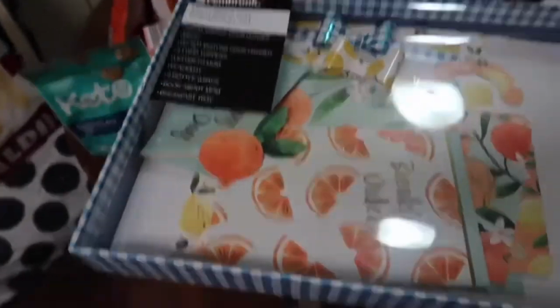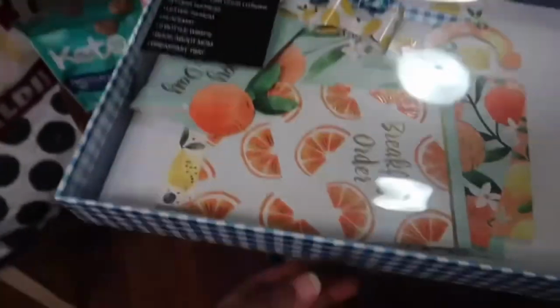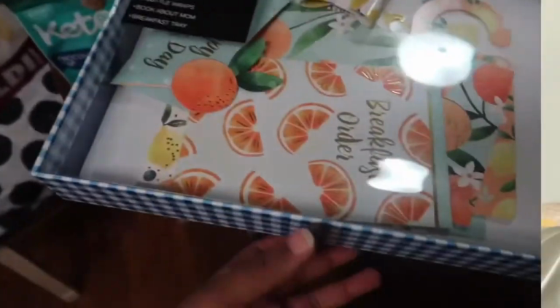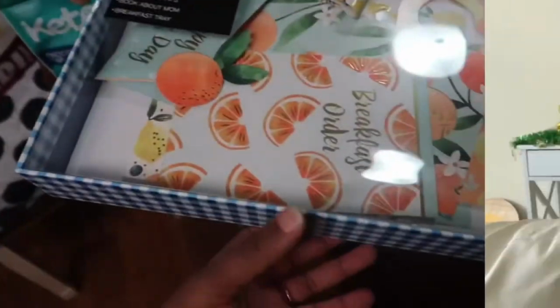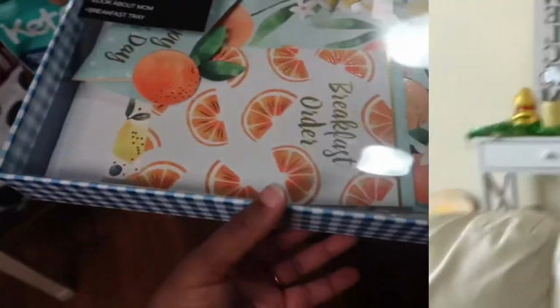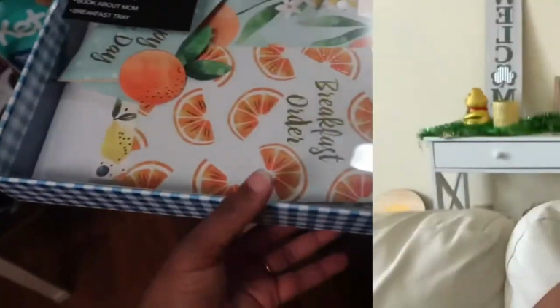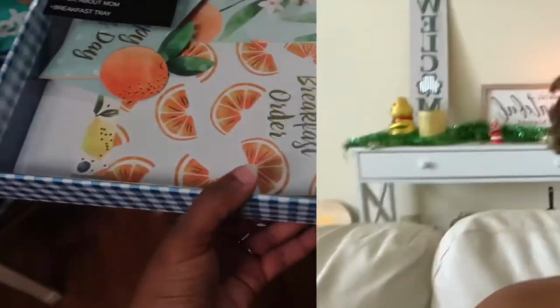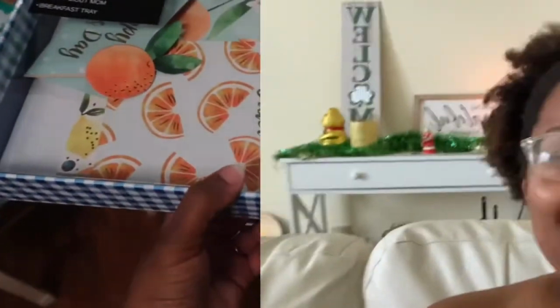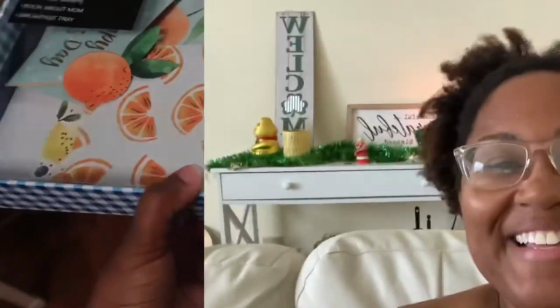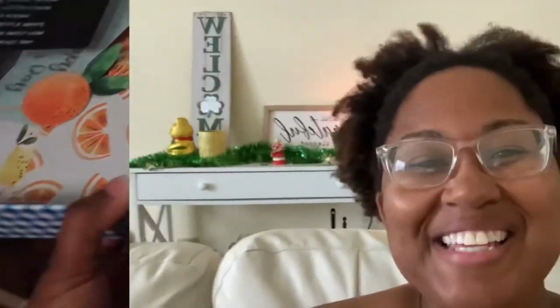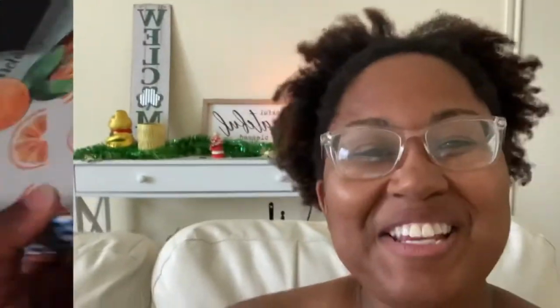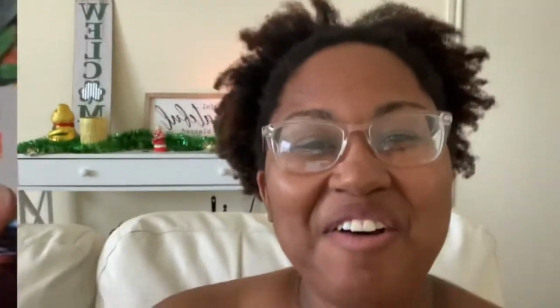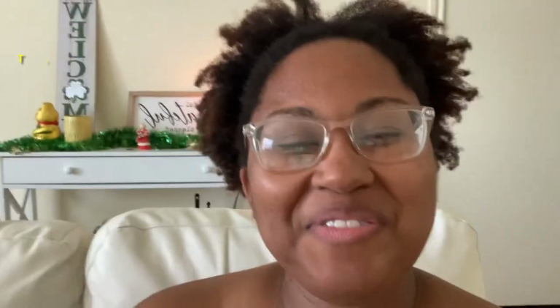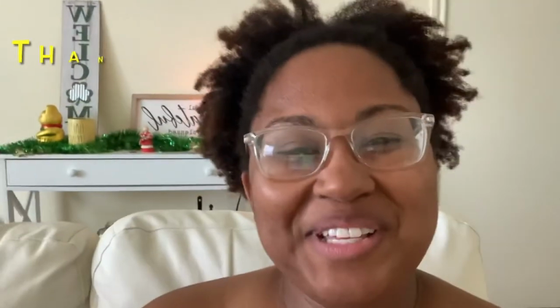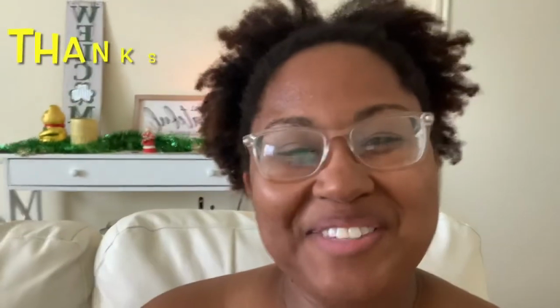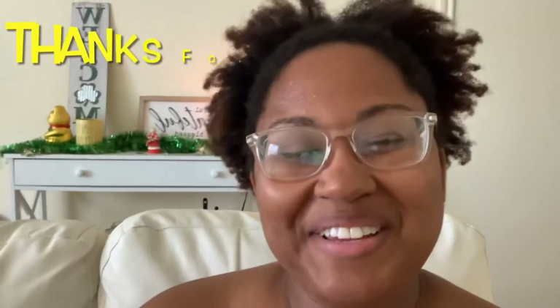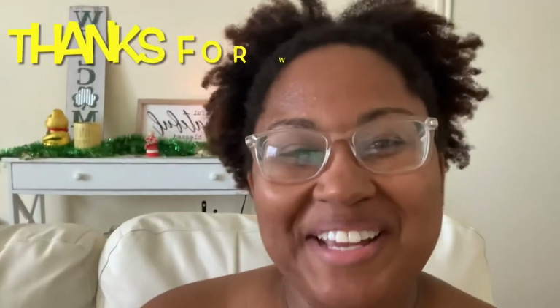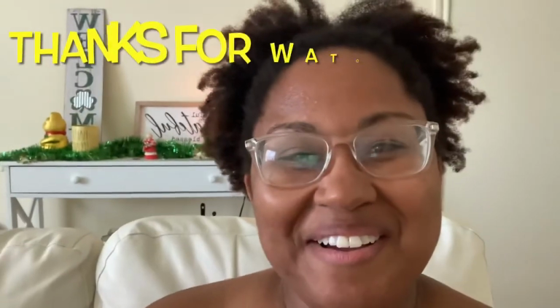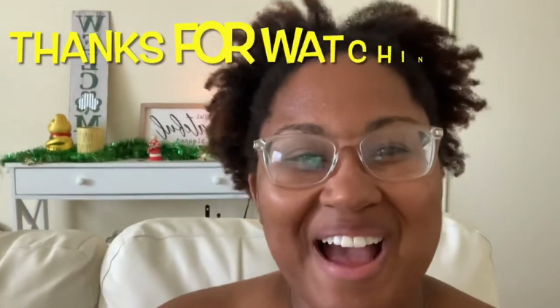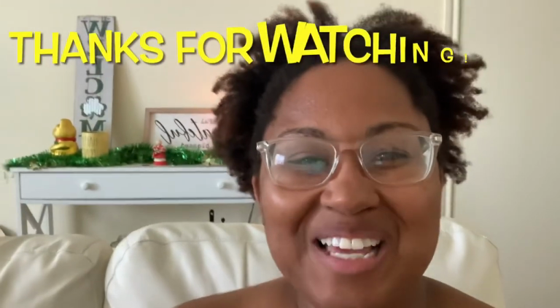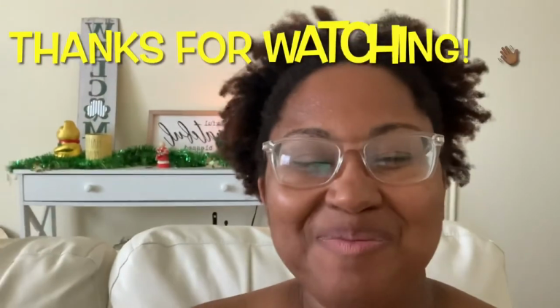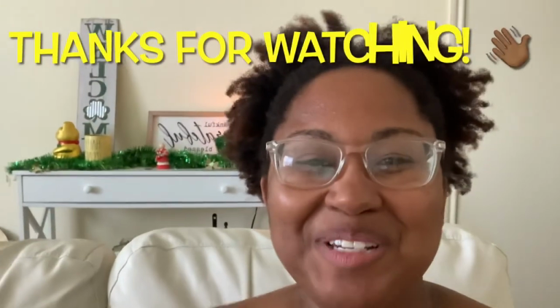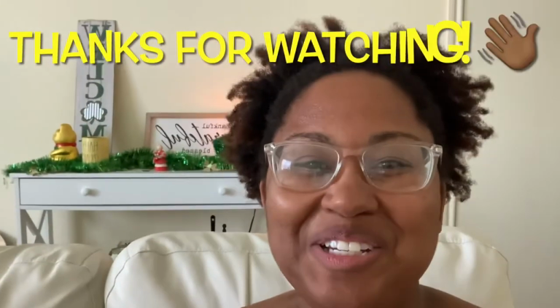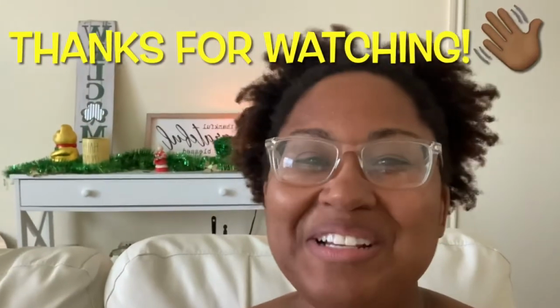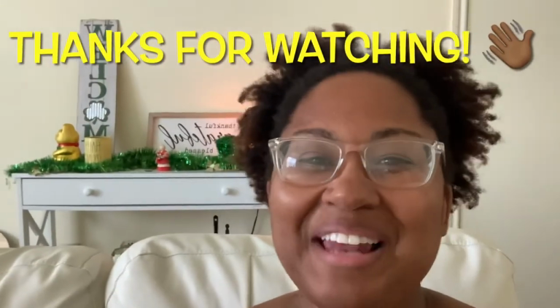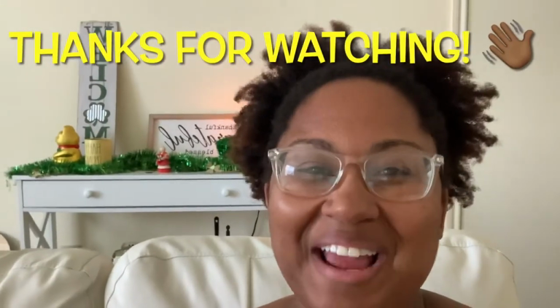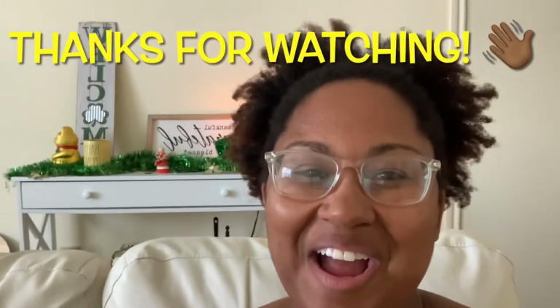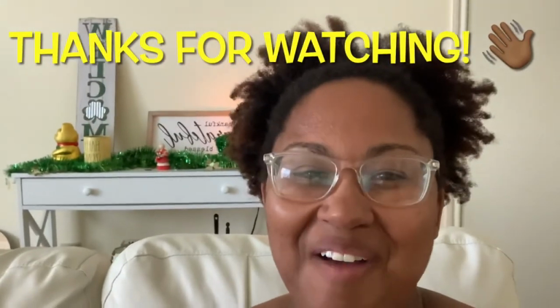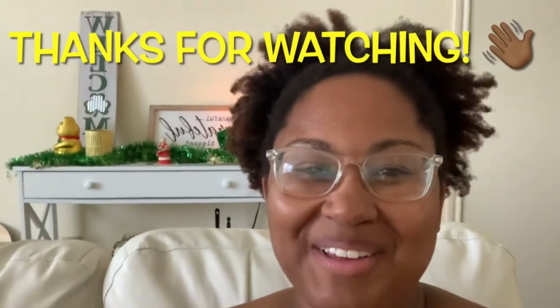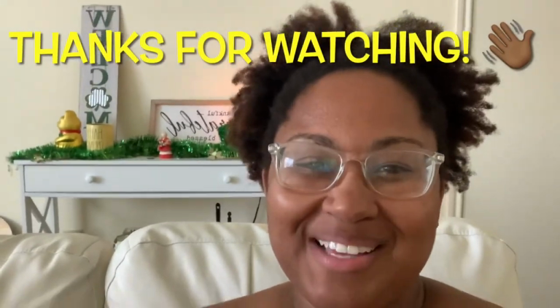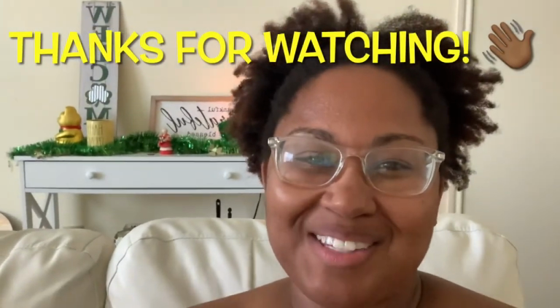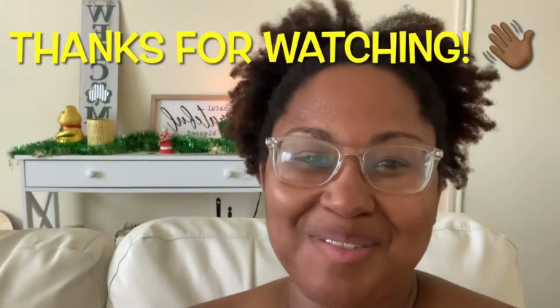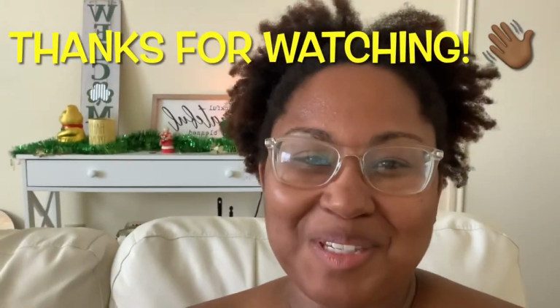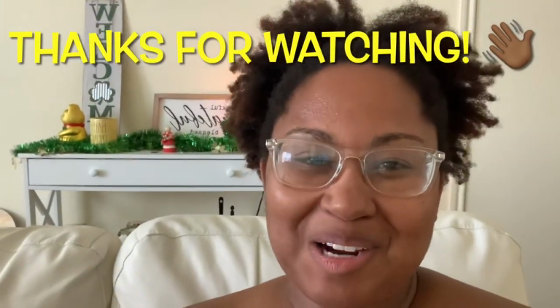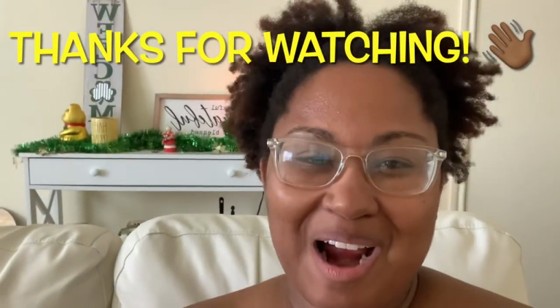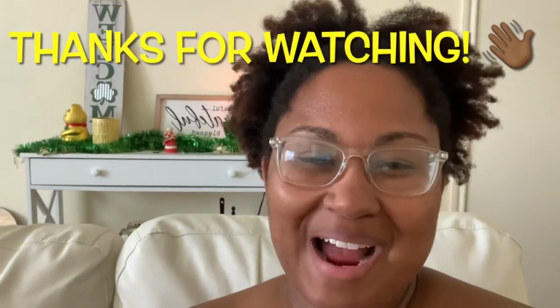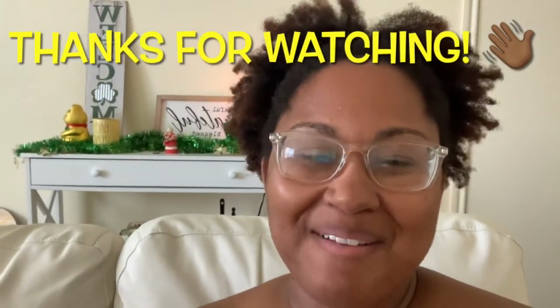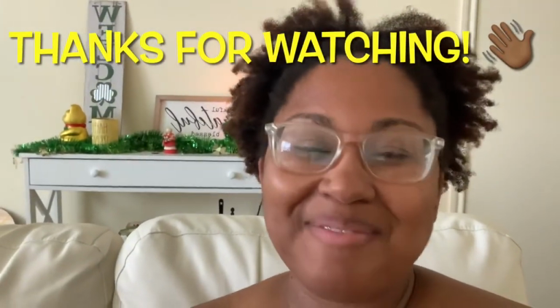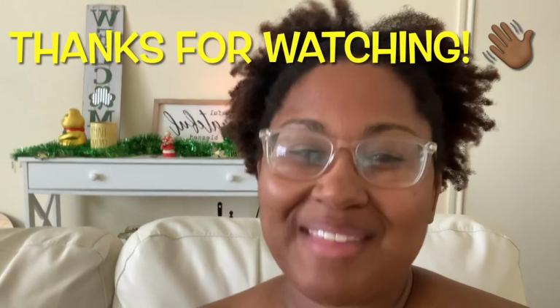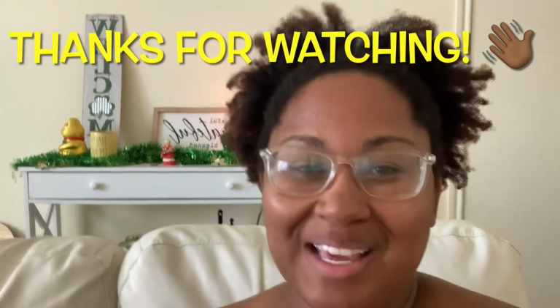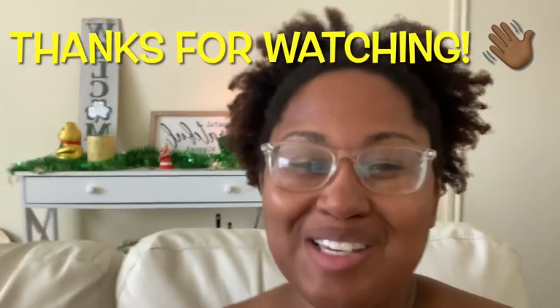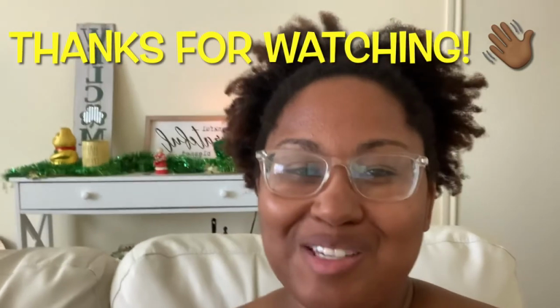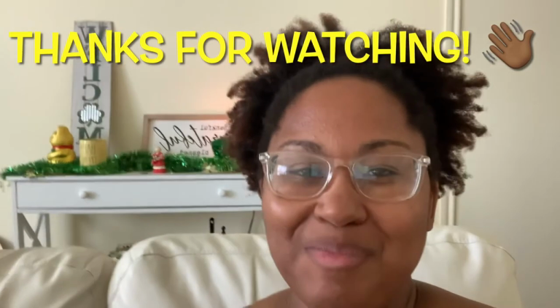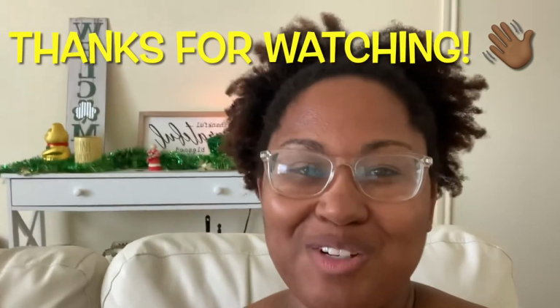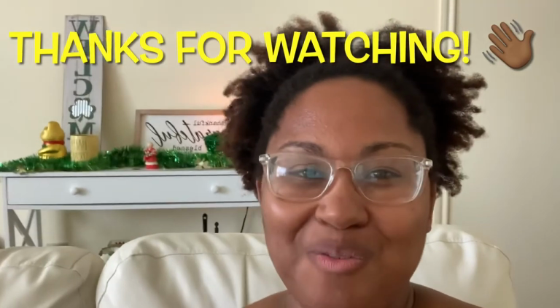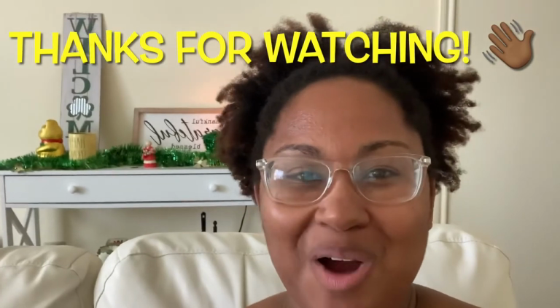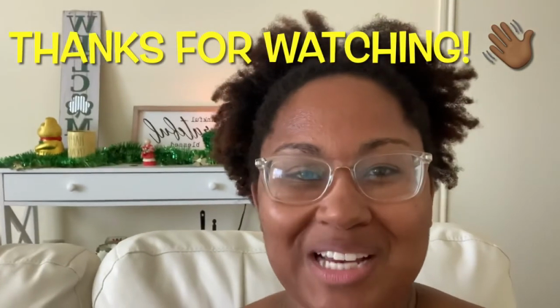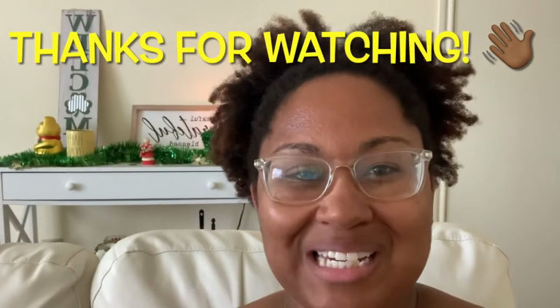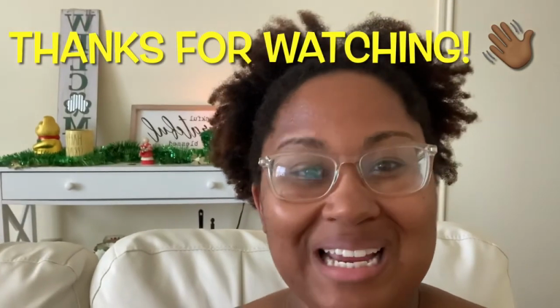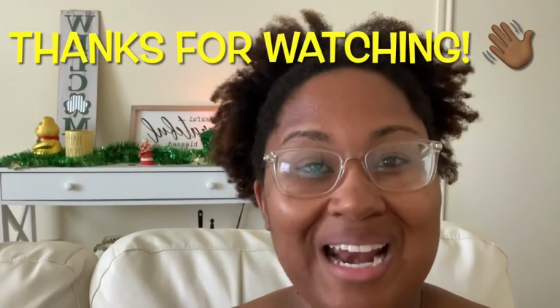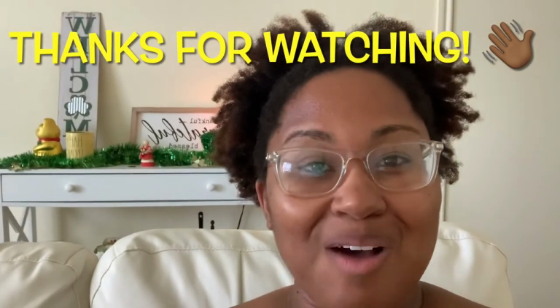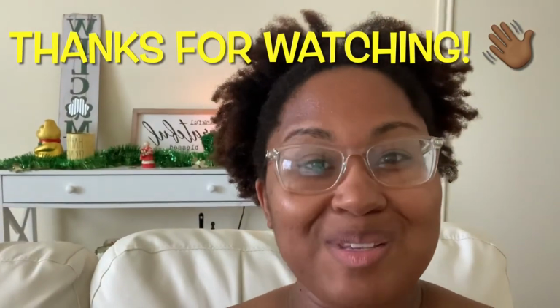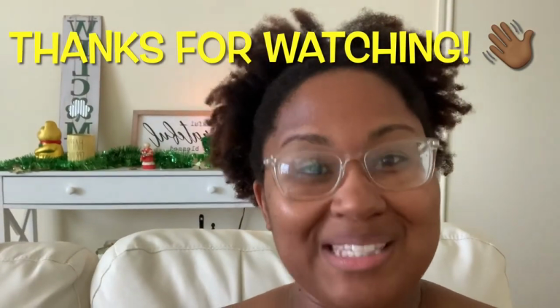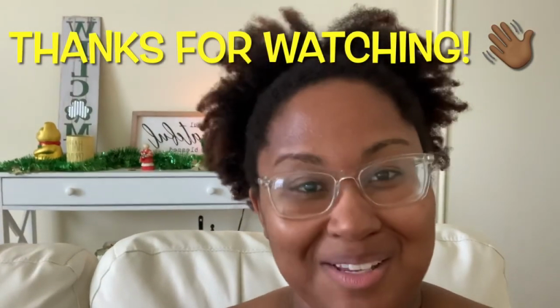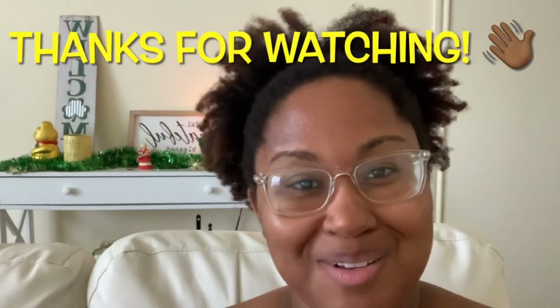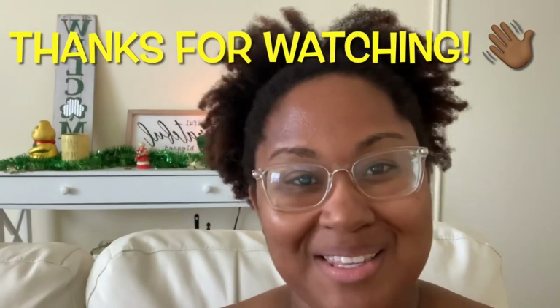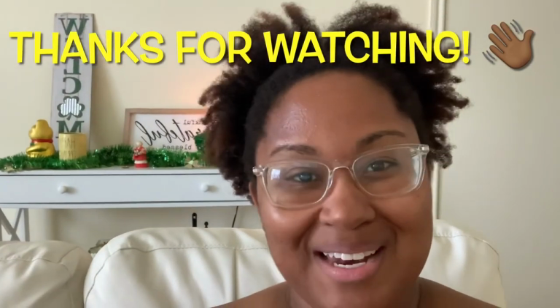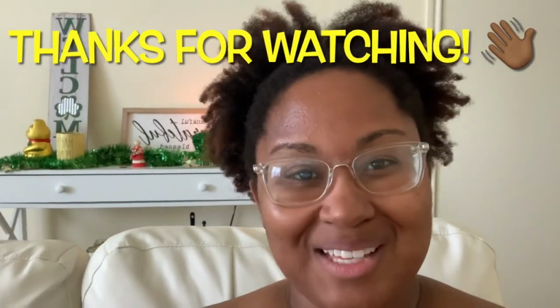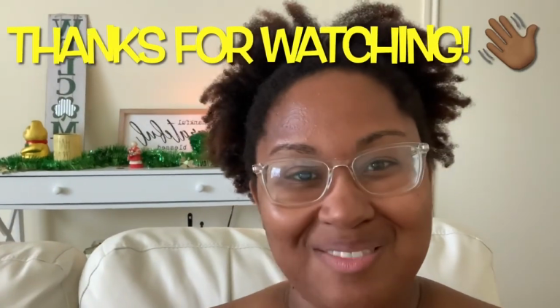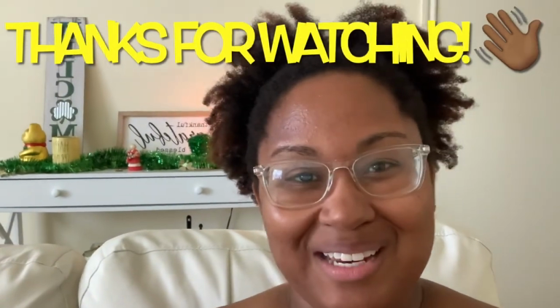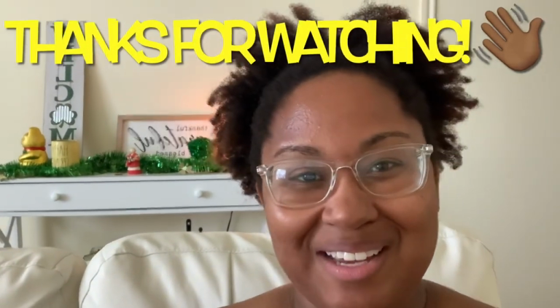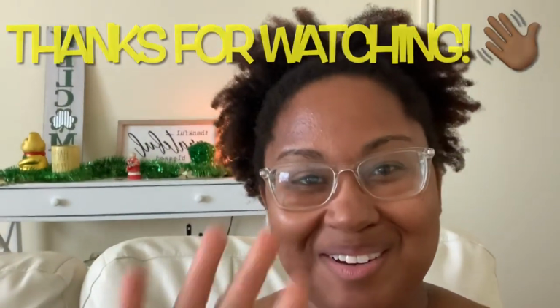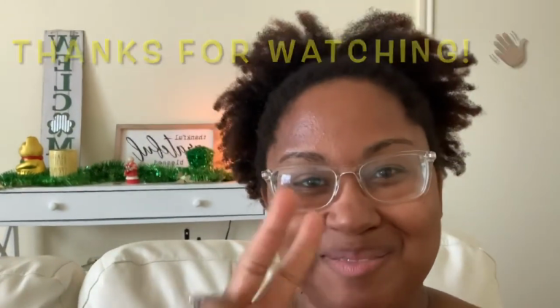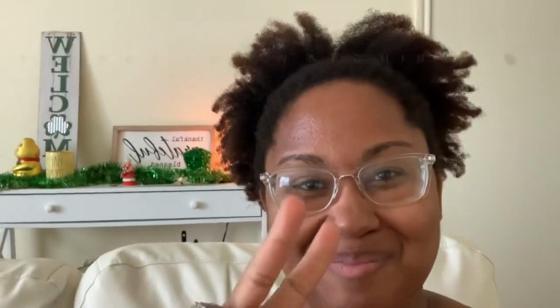All right, that's all for this video, guys. Be sure to like, comment, and subscribe. Thank you so much for watching, and I will see you in the next video. Peace.